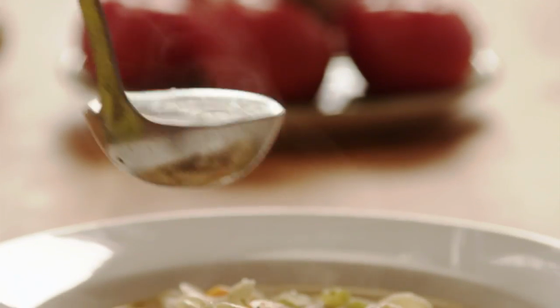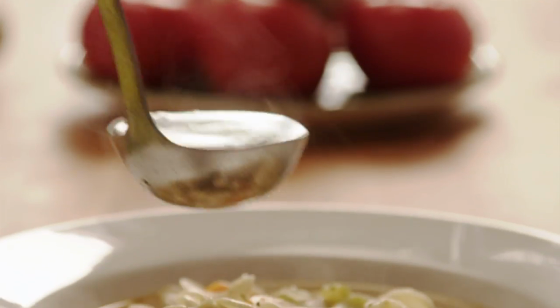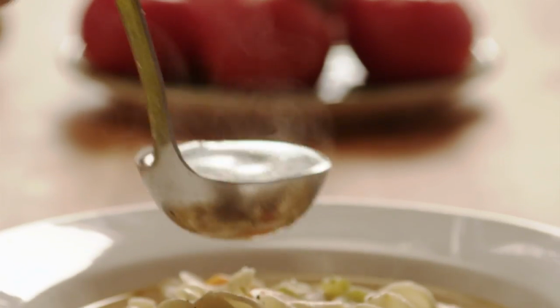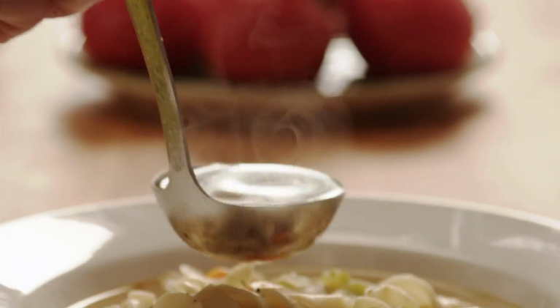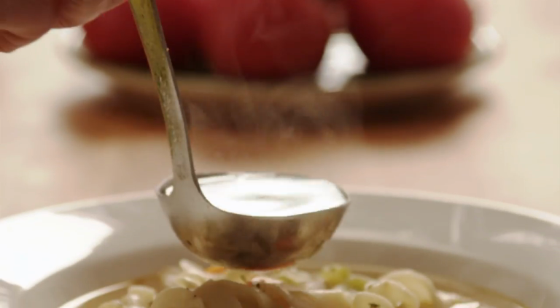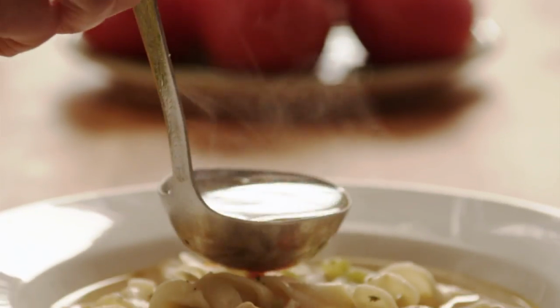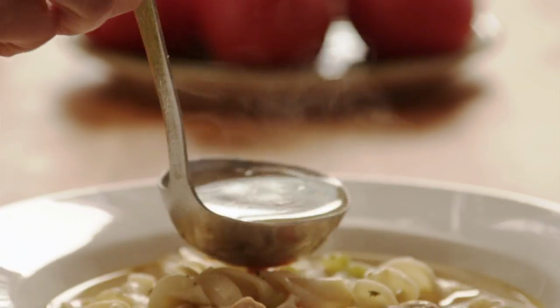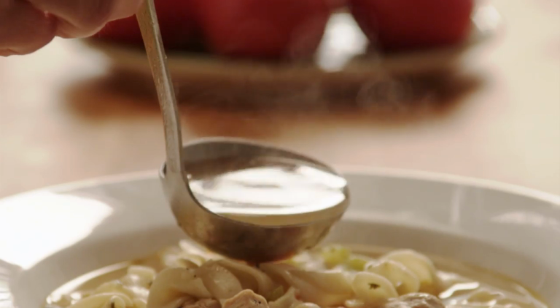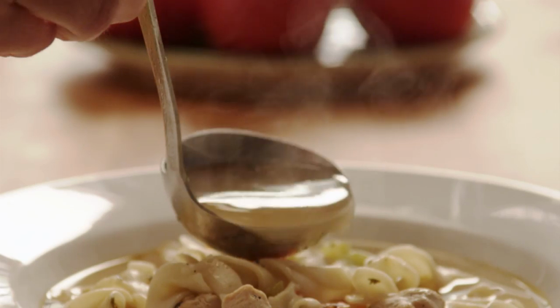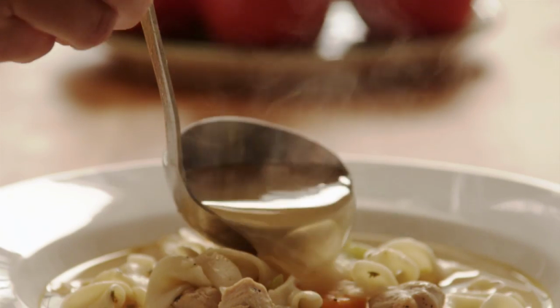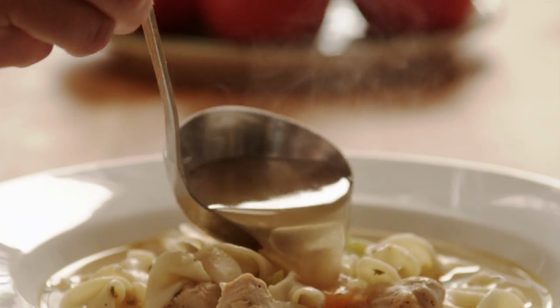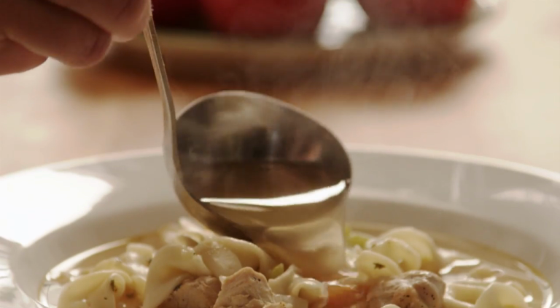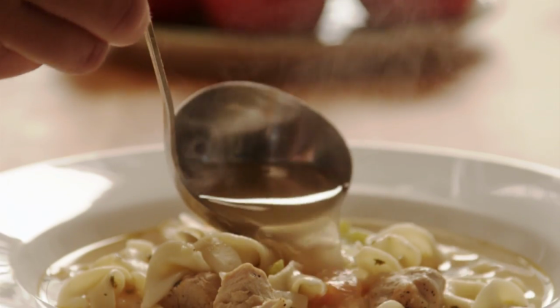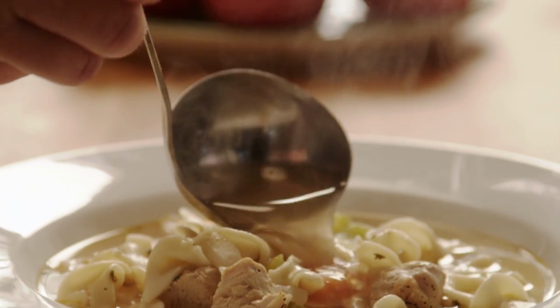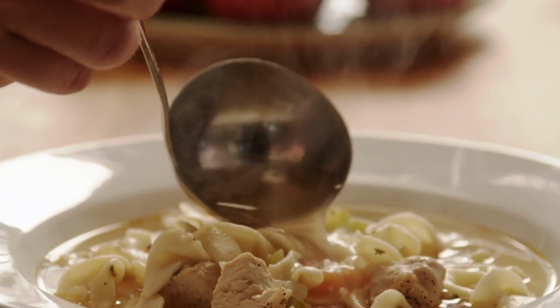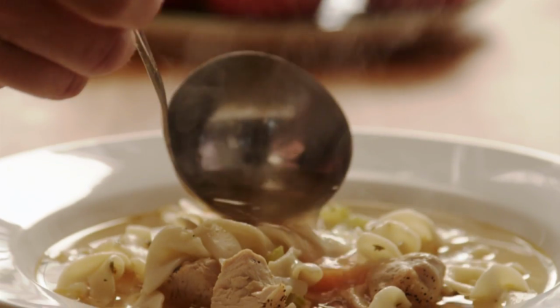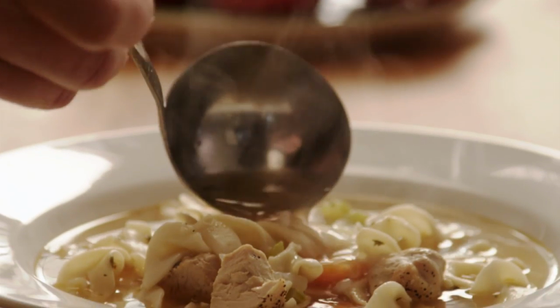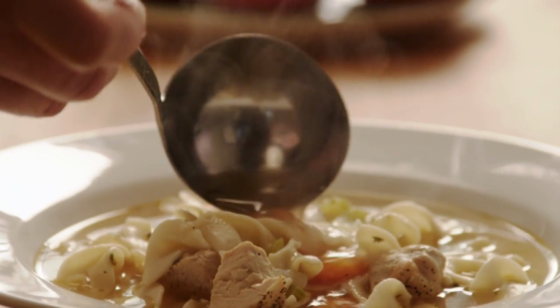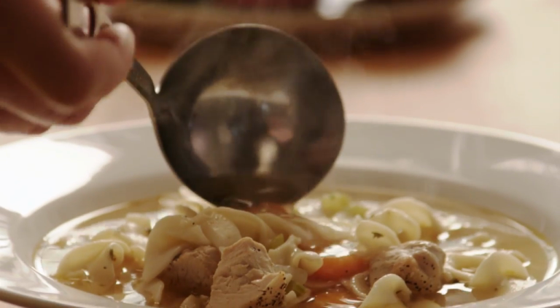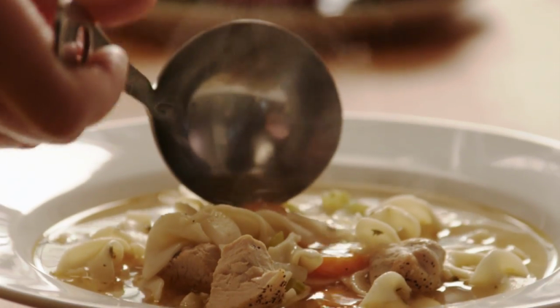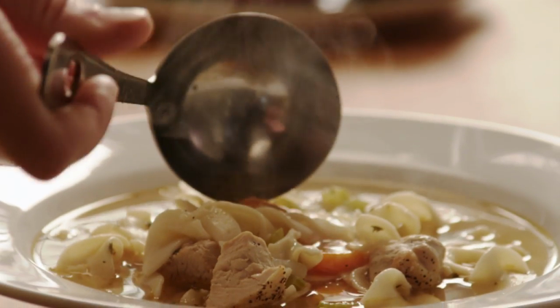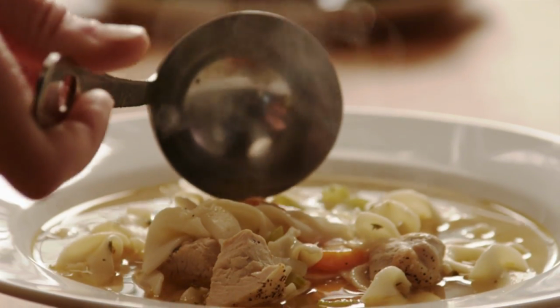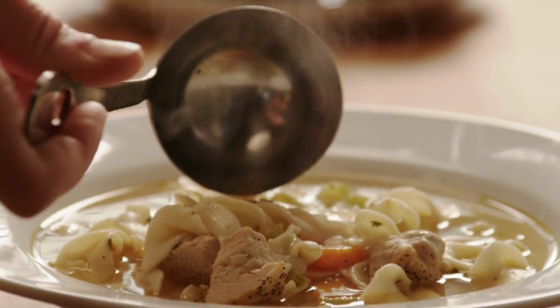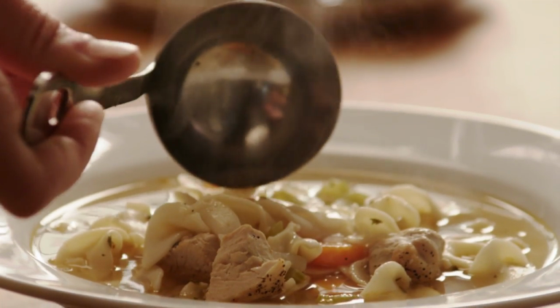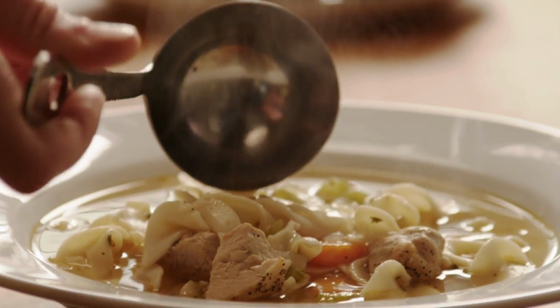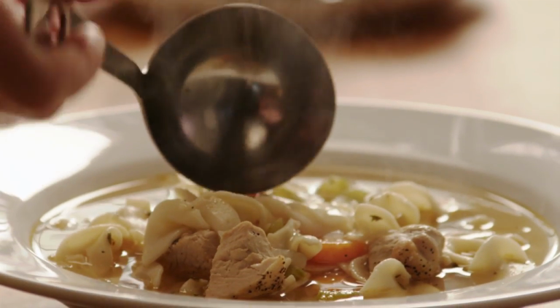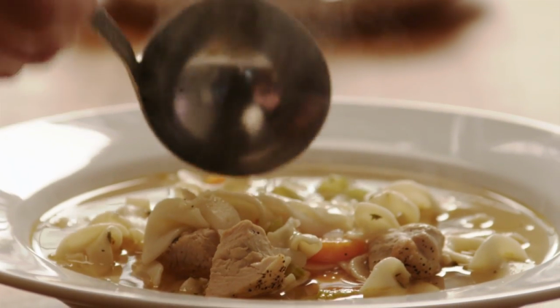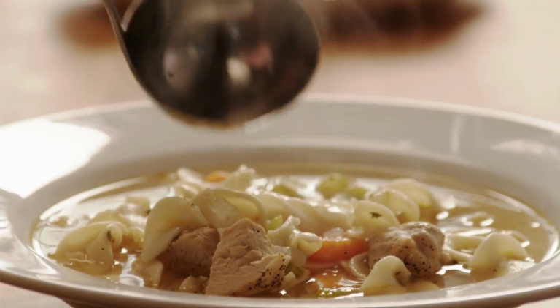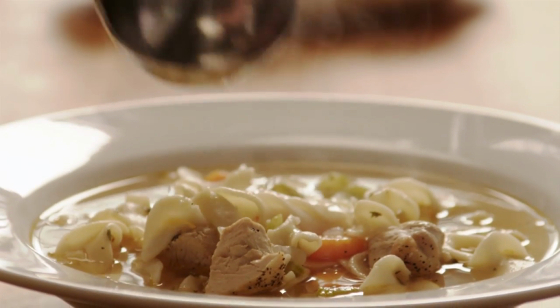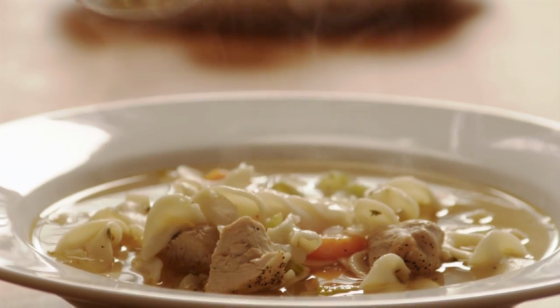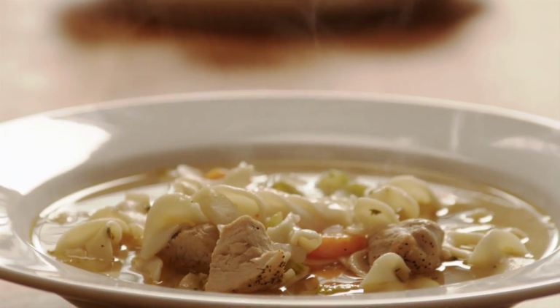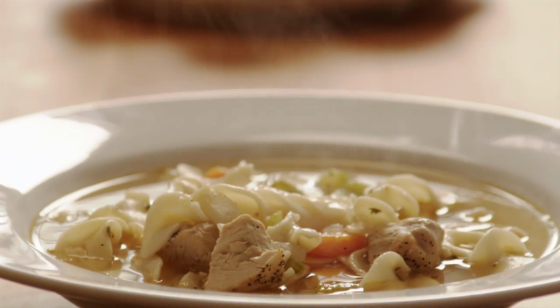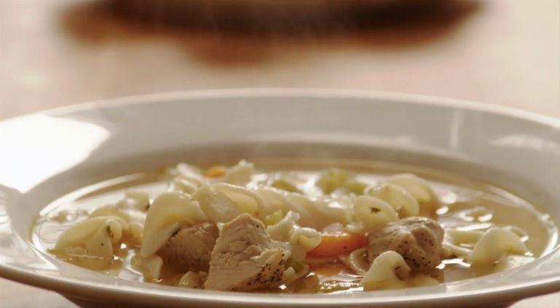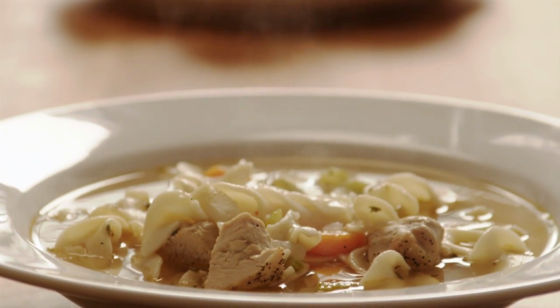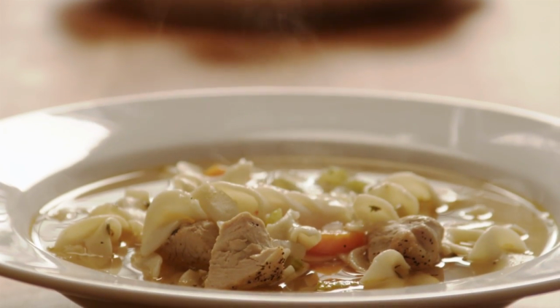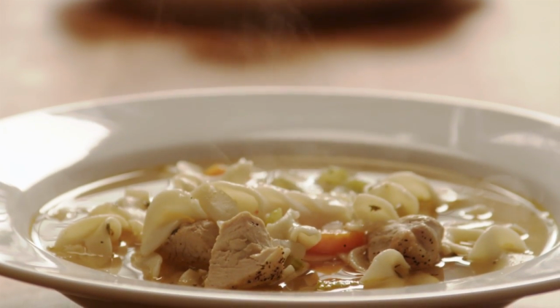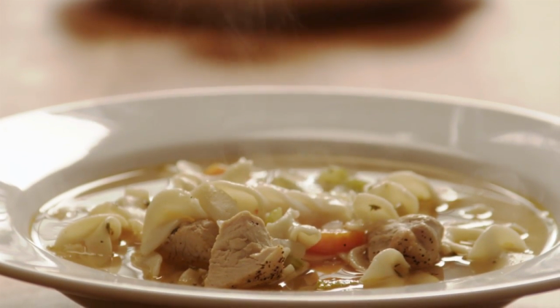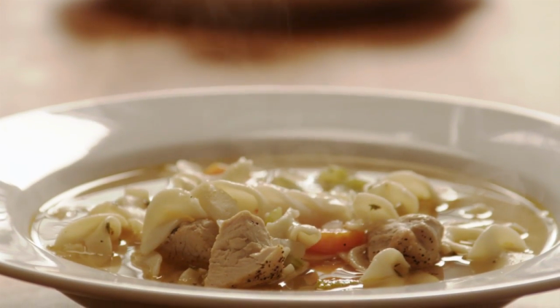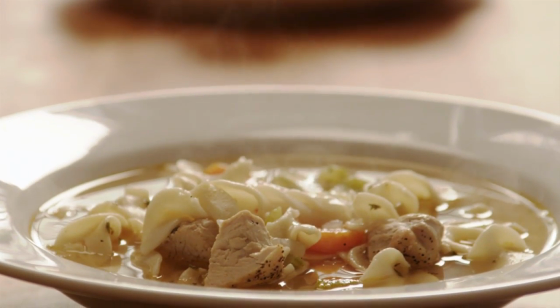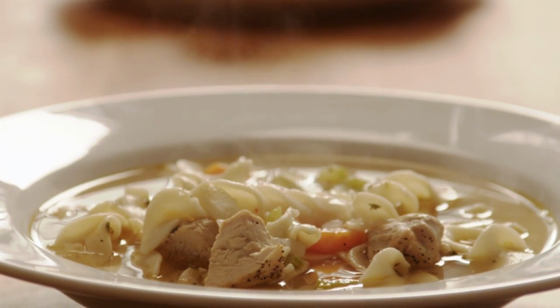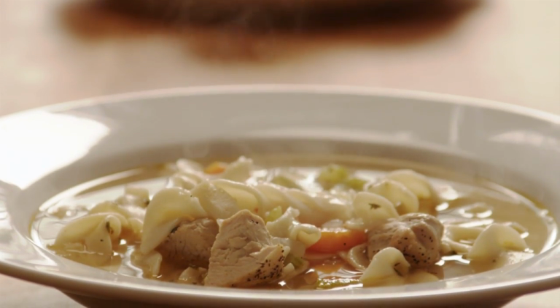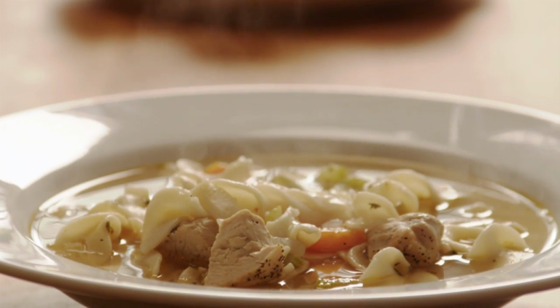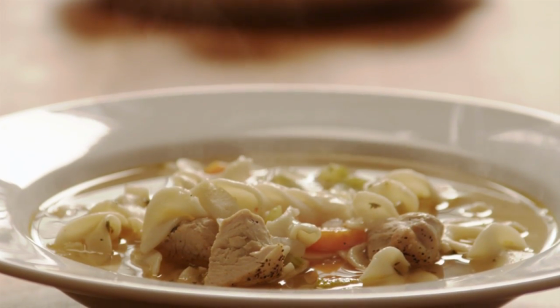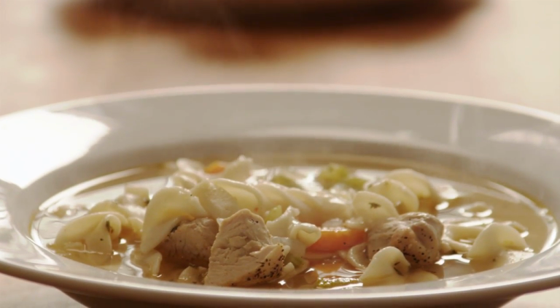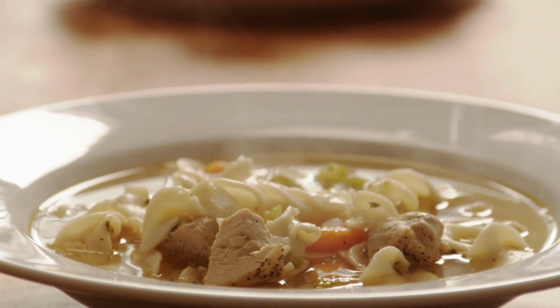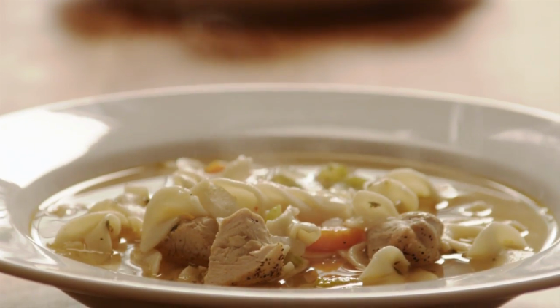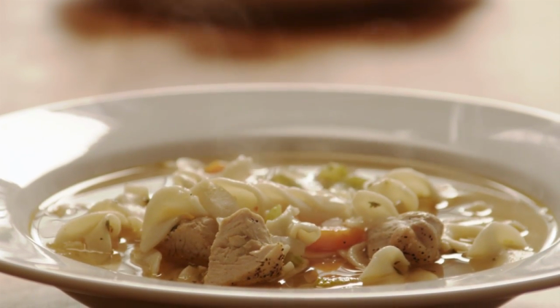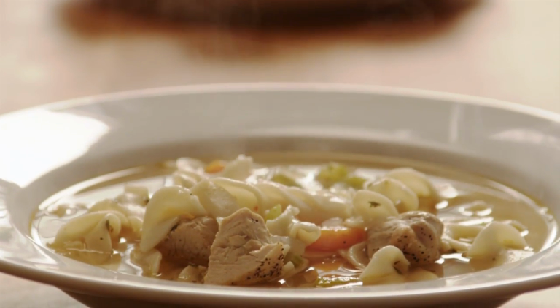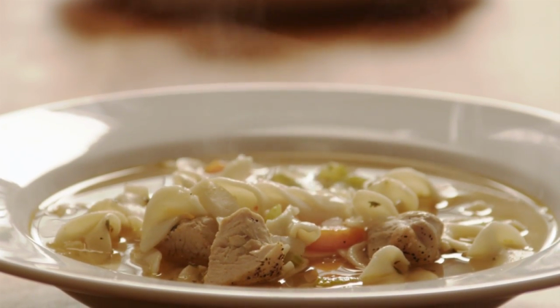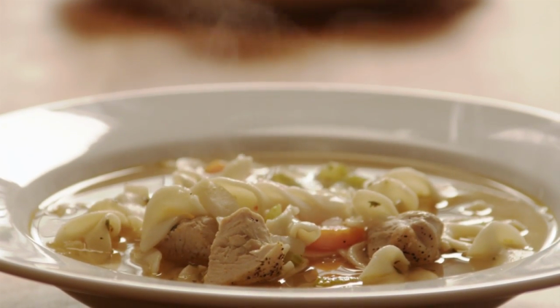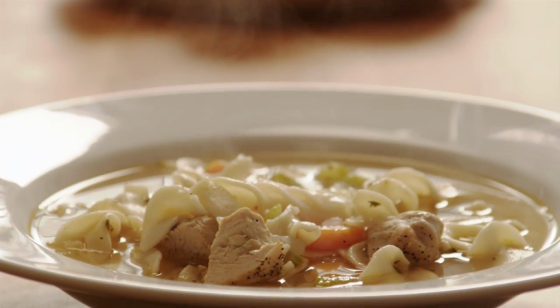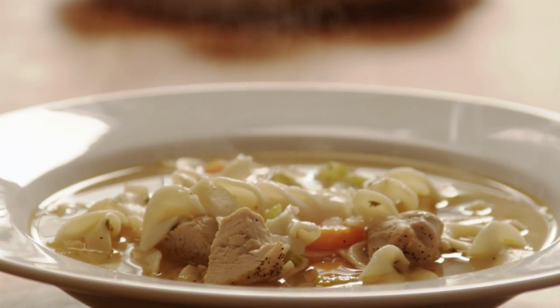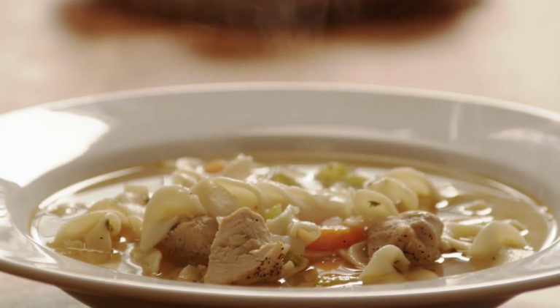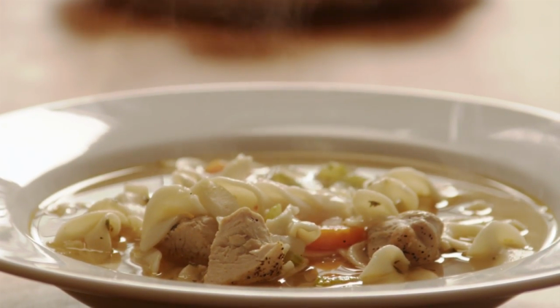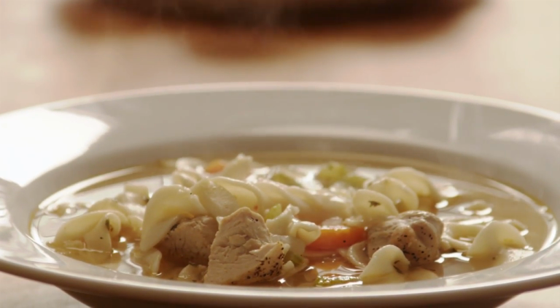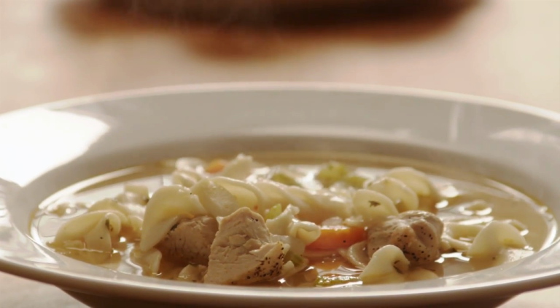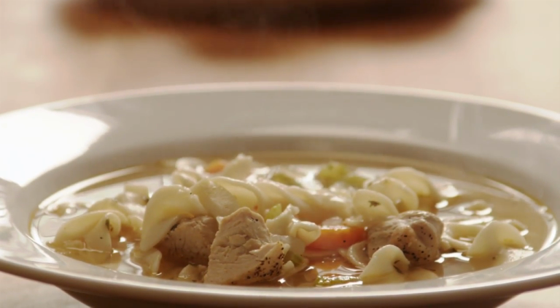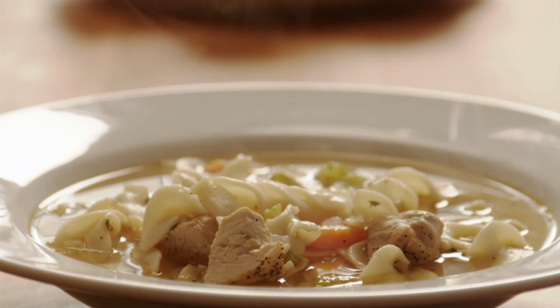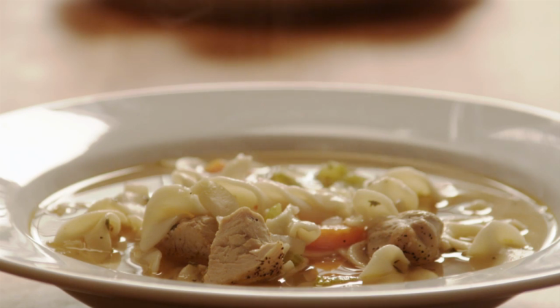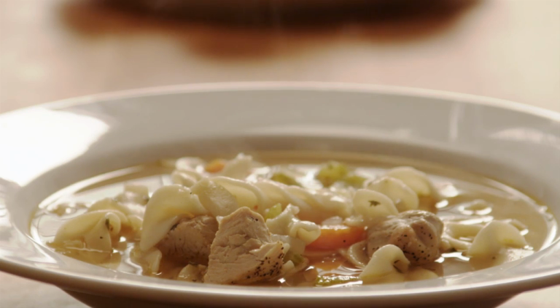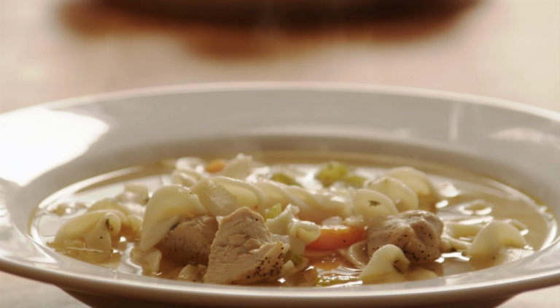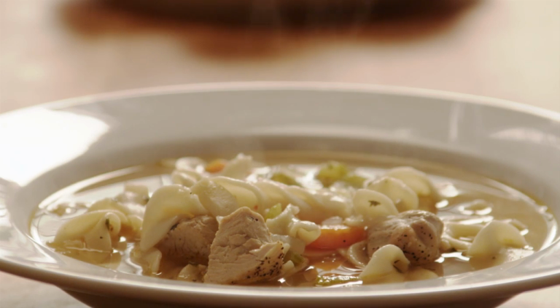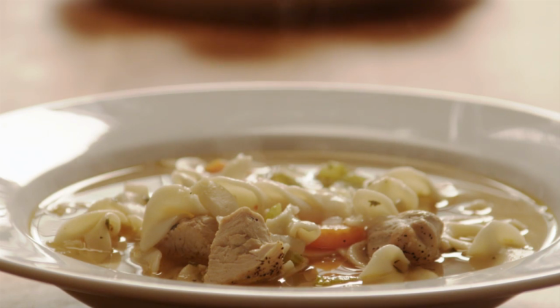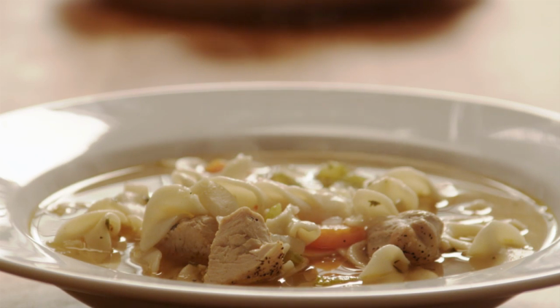There's no greater comfort food than chicken noodle soup, and with this recipe you can have some on your table in 30 minutes.